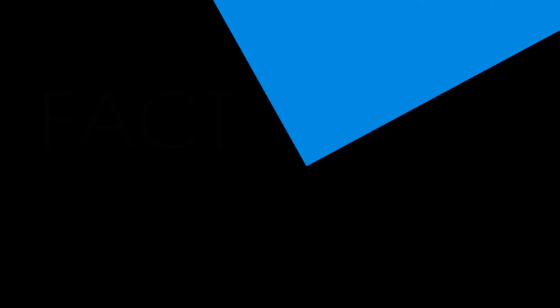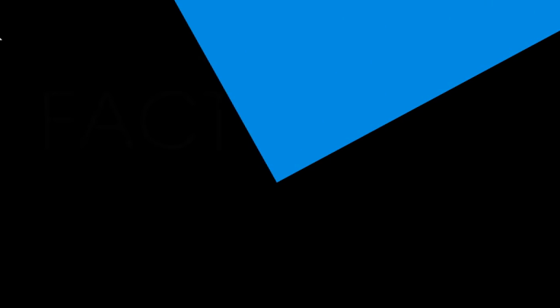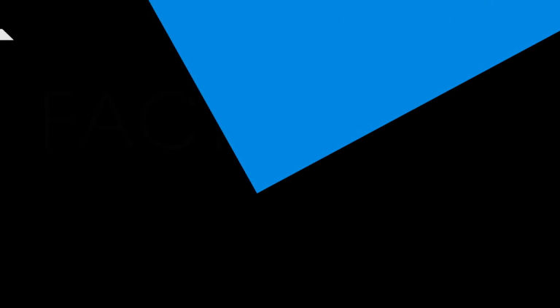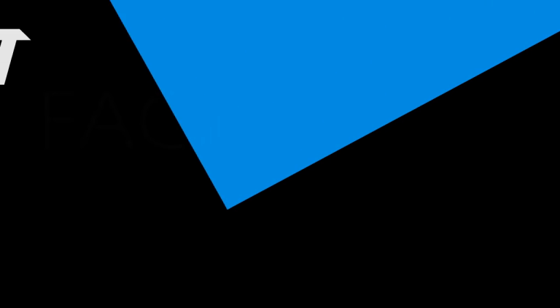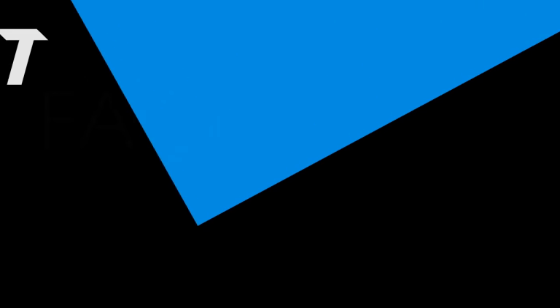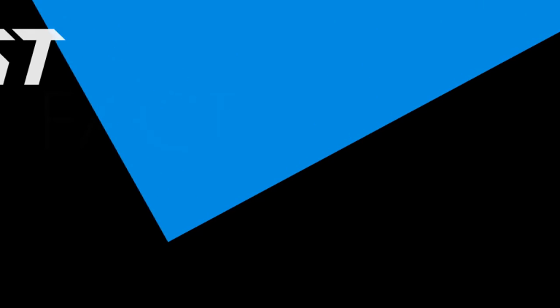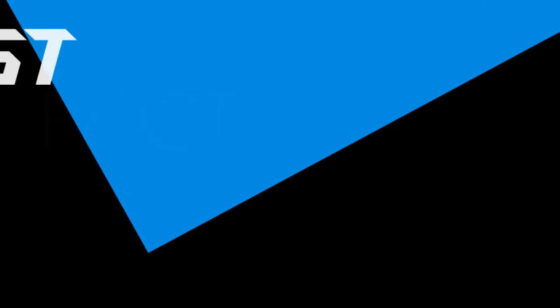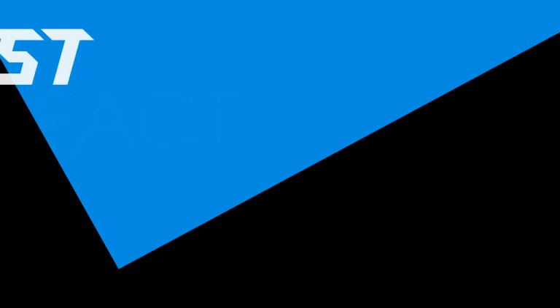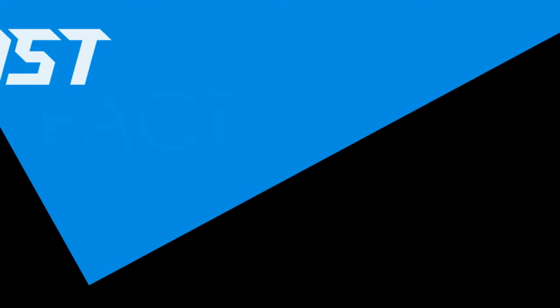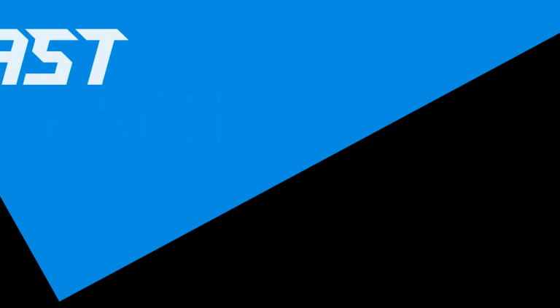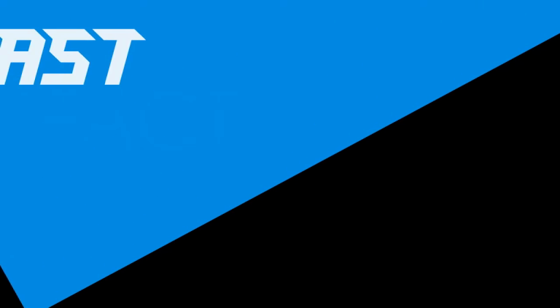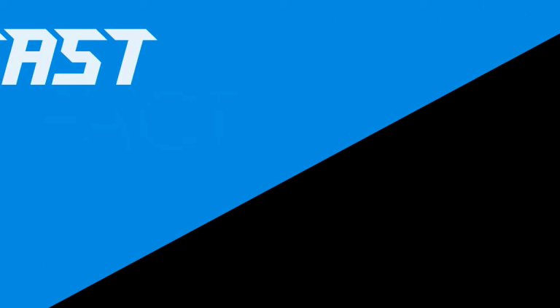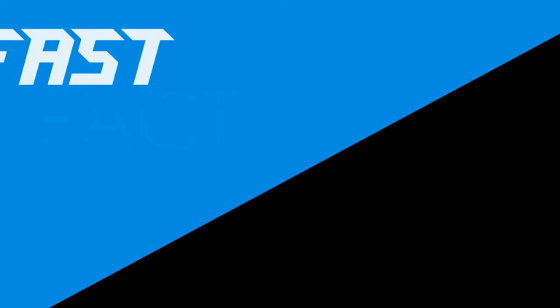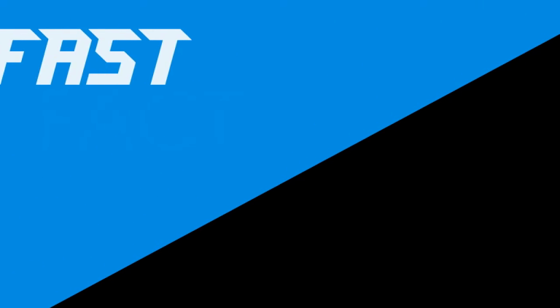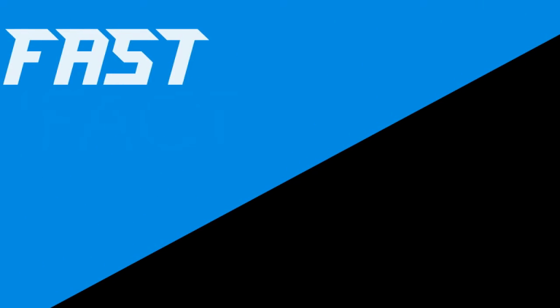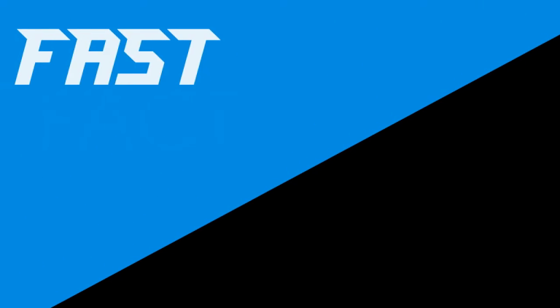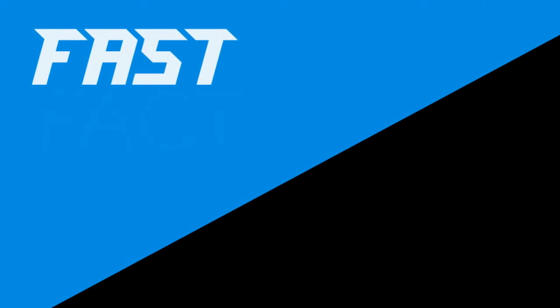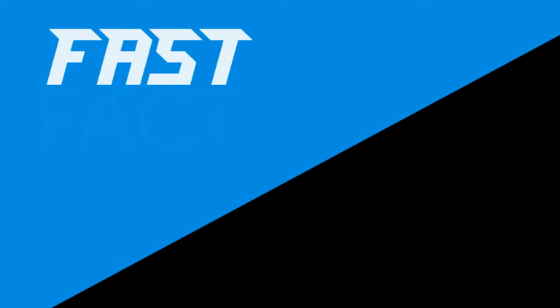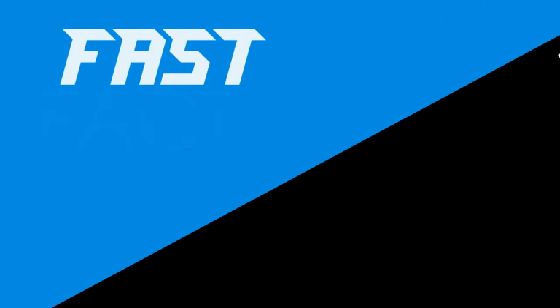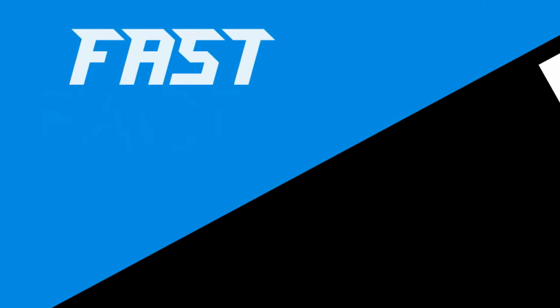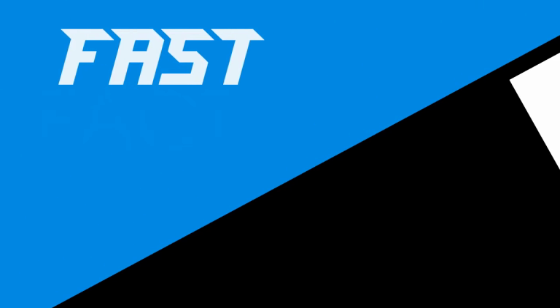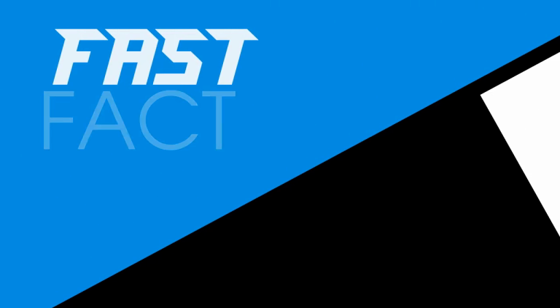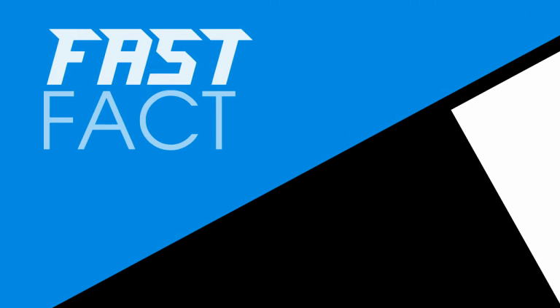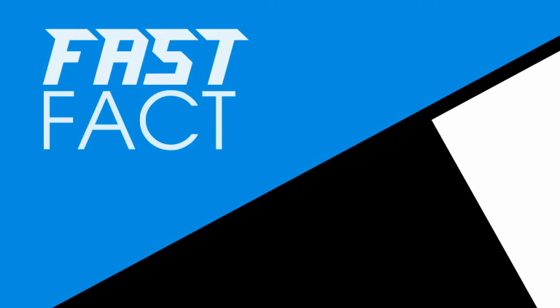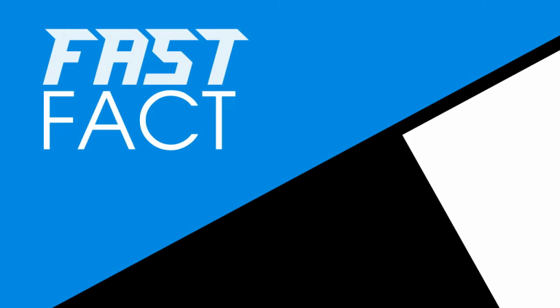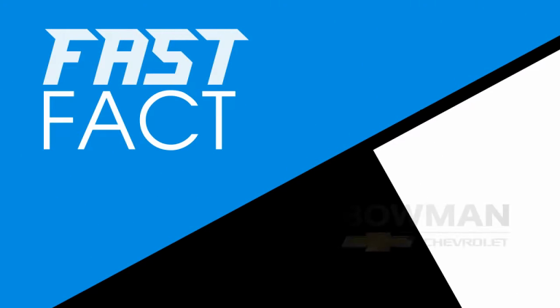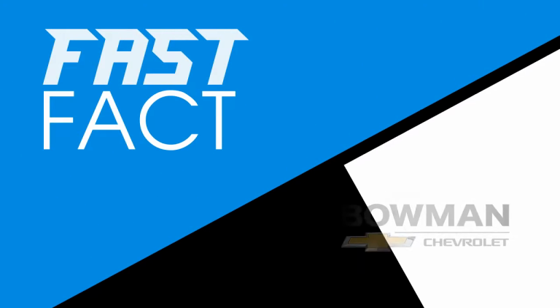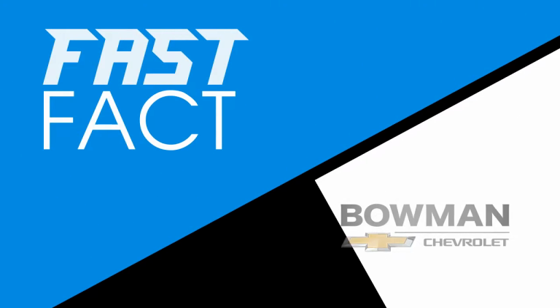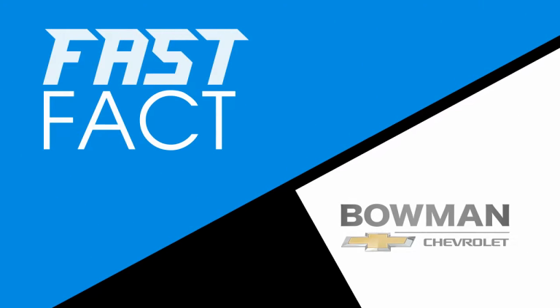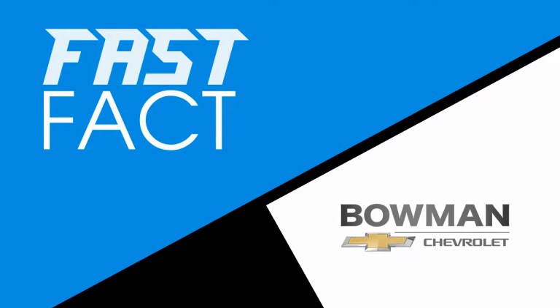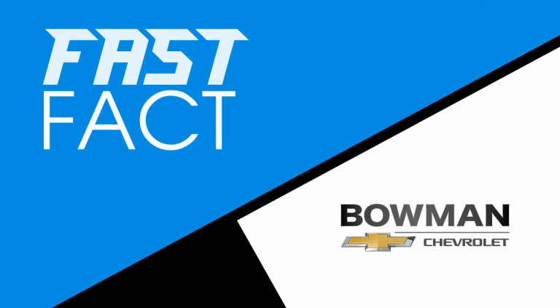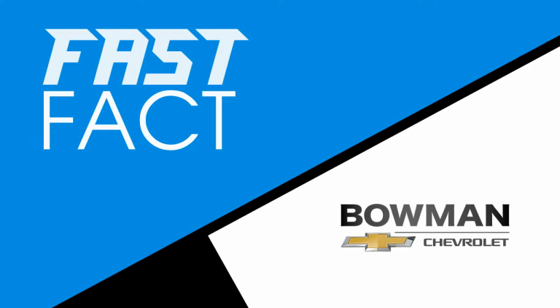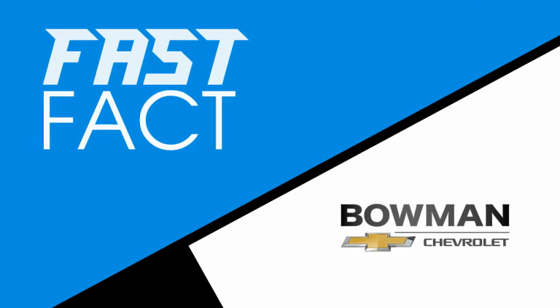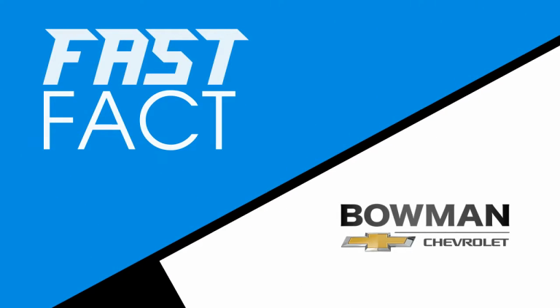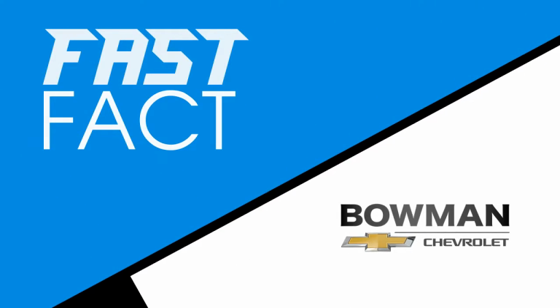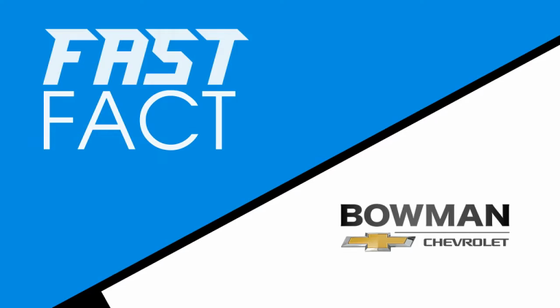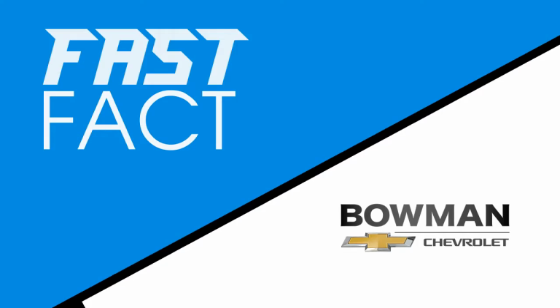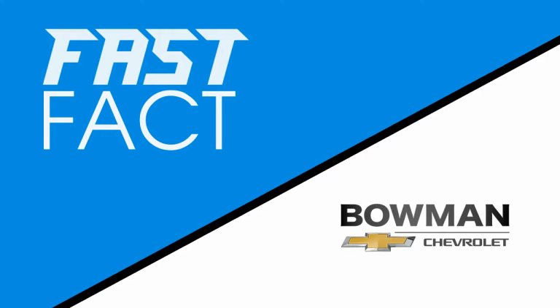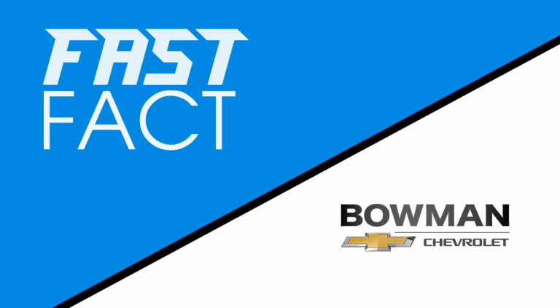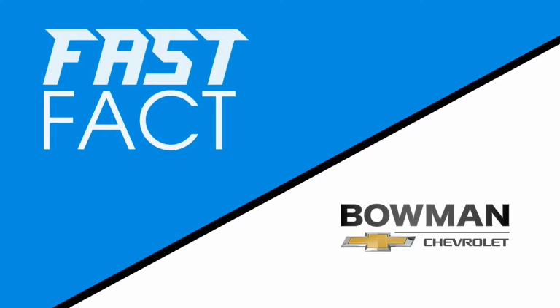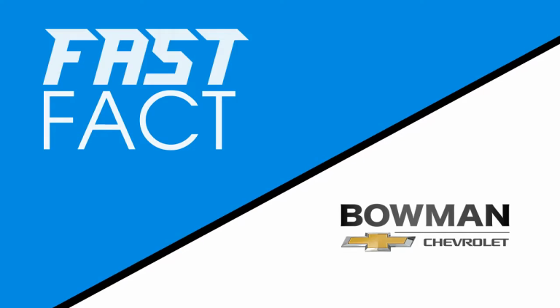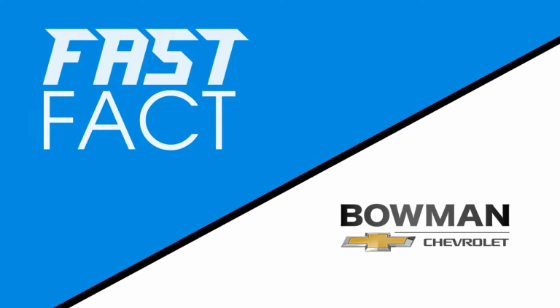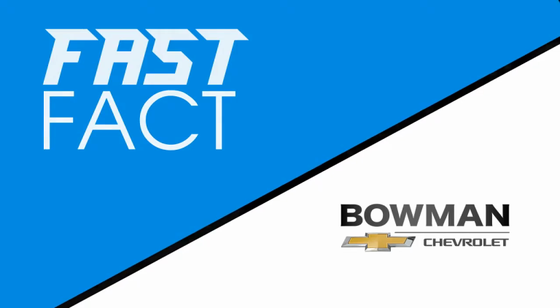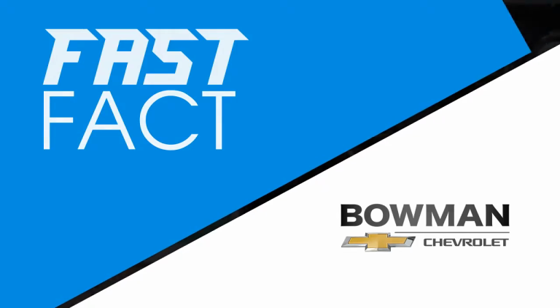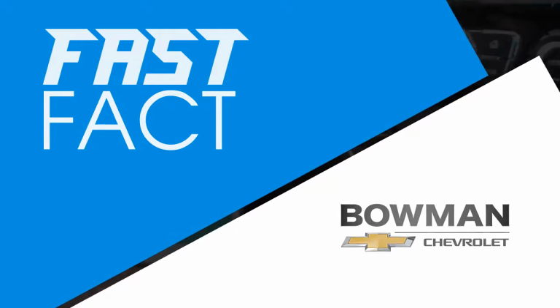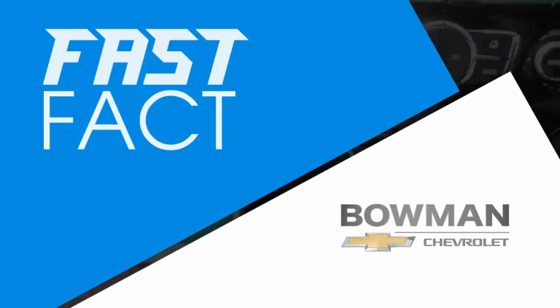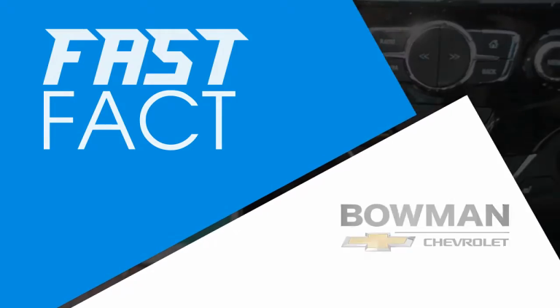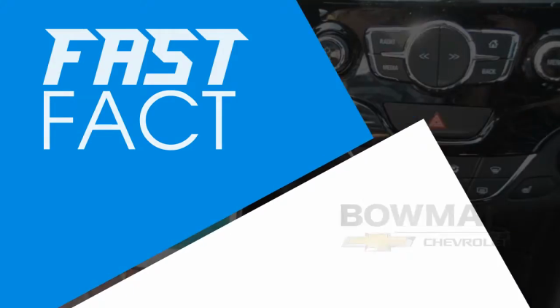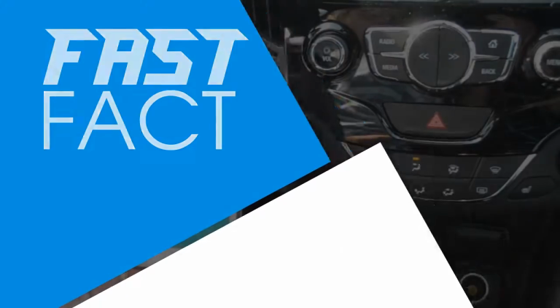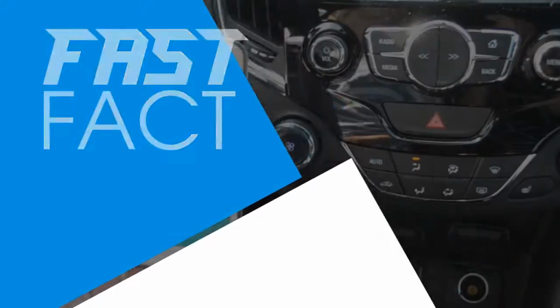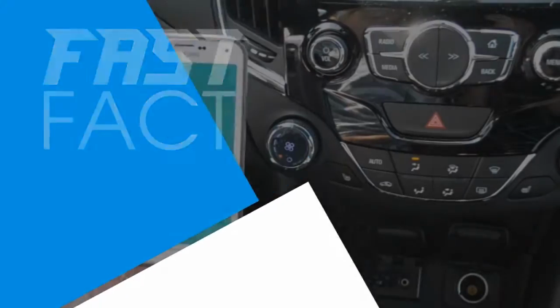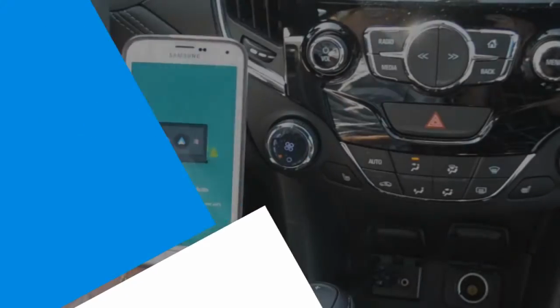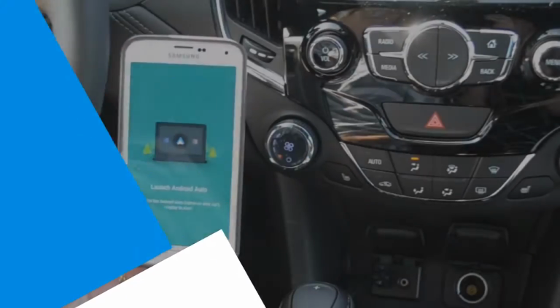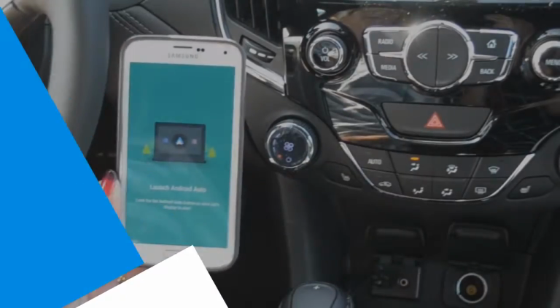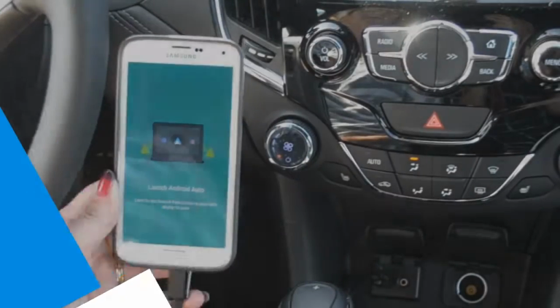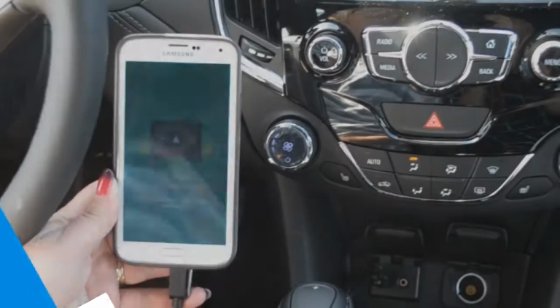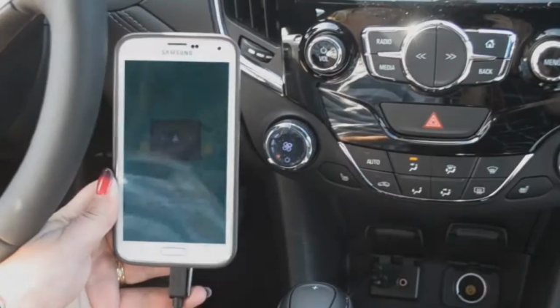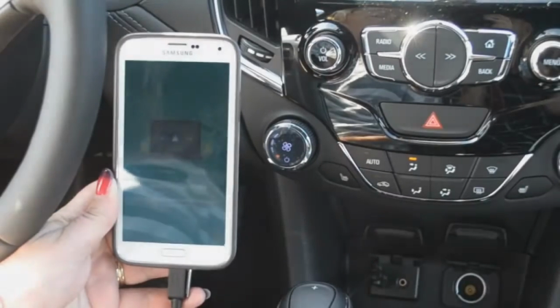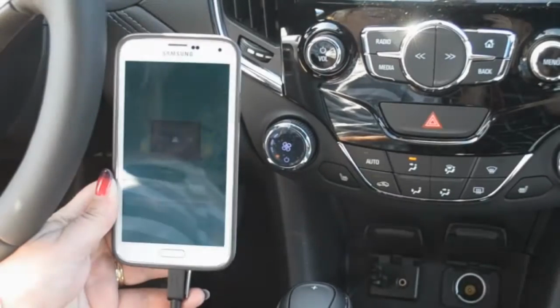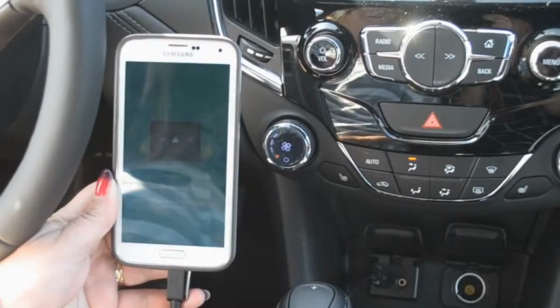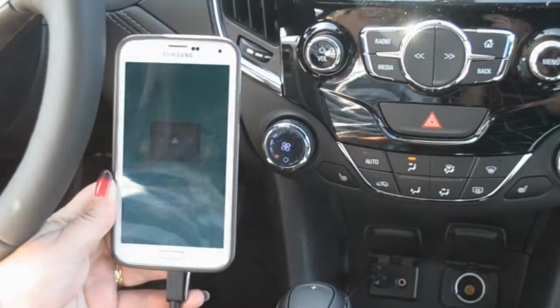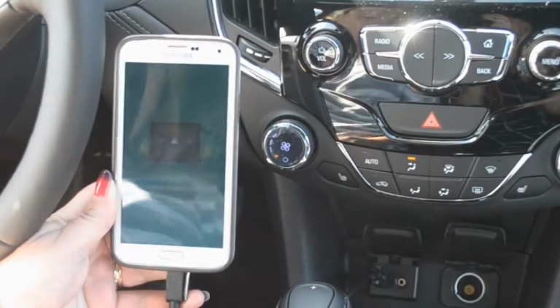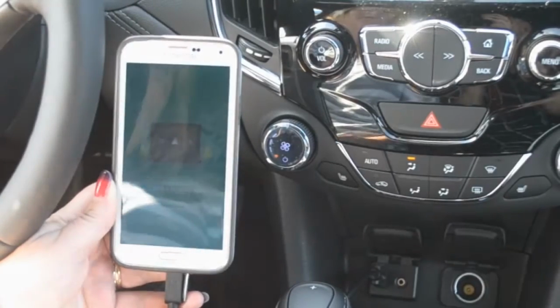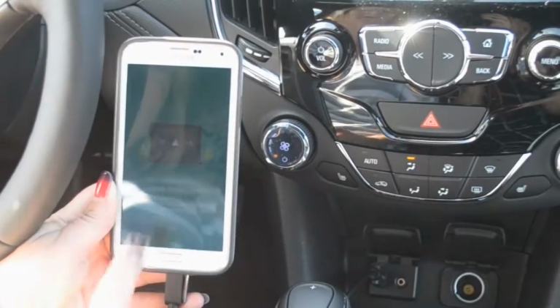Here's a fast fact from Bowman Chevrolet. Let's show you how to use Apple and Android CarPlay — it's a great new service on all our new vehicles.